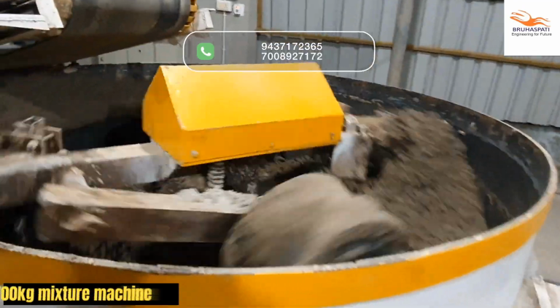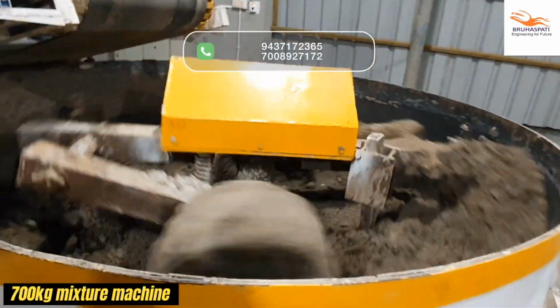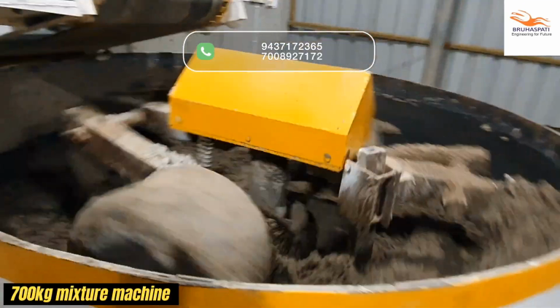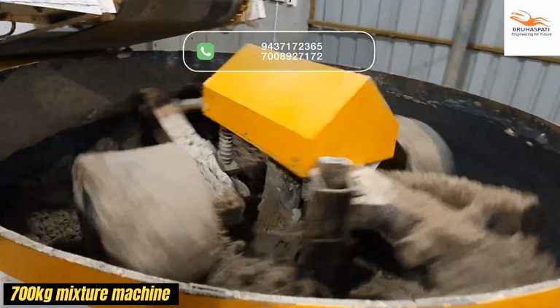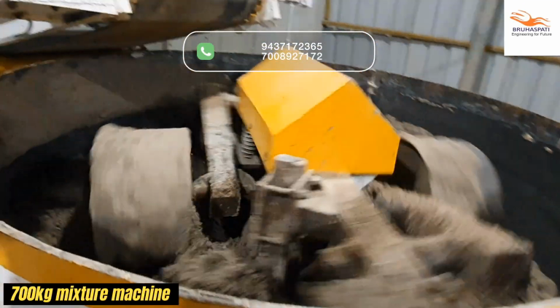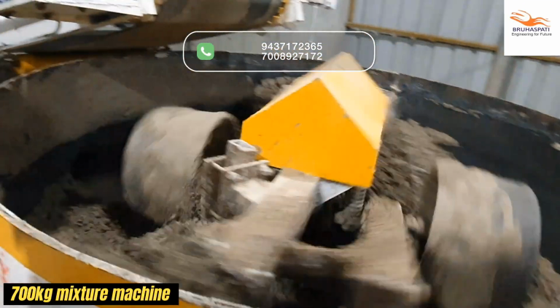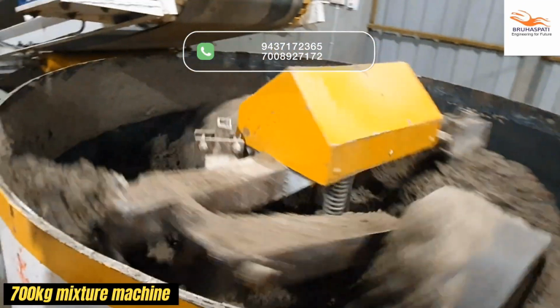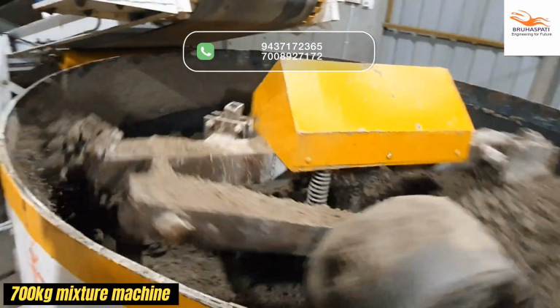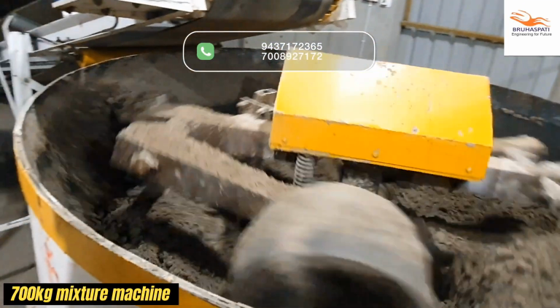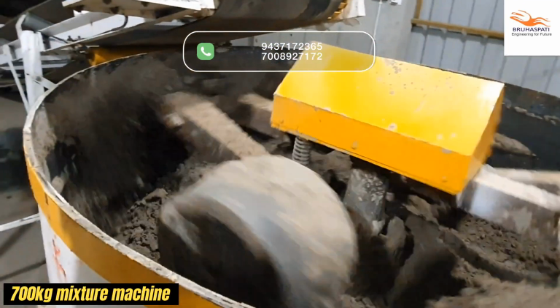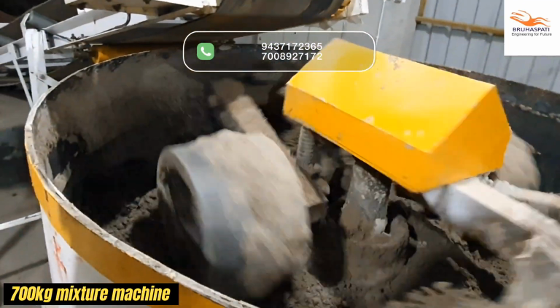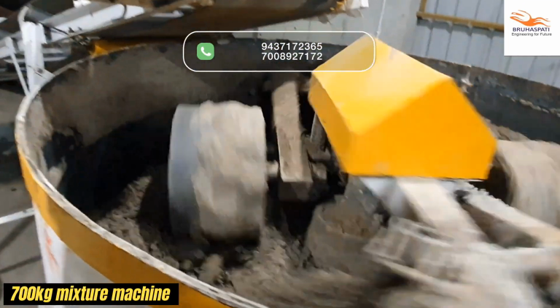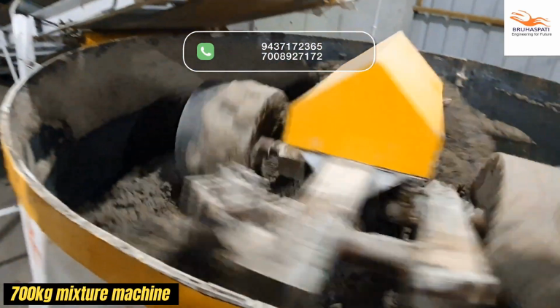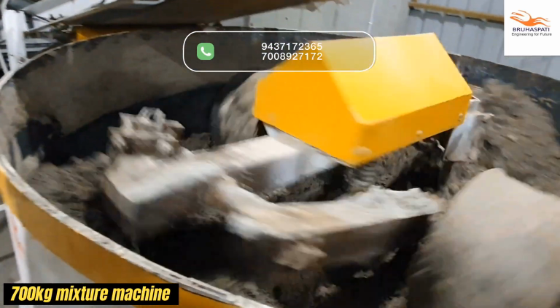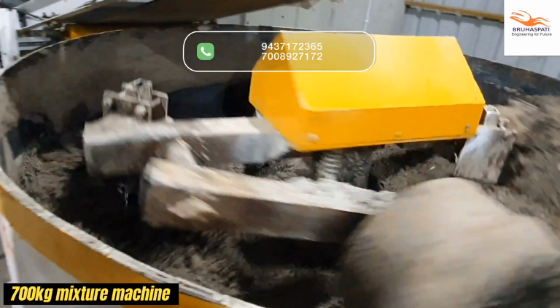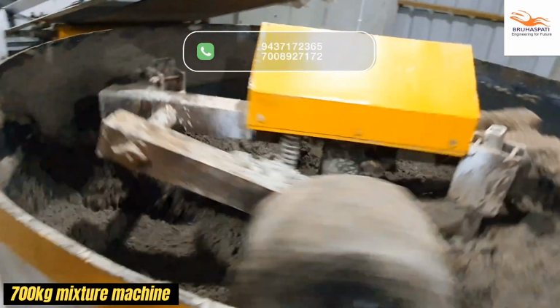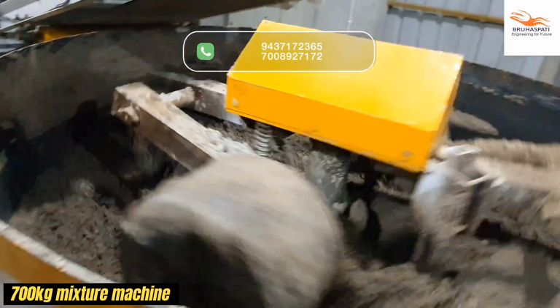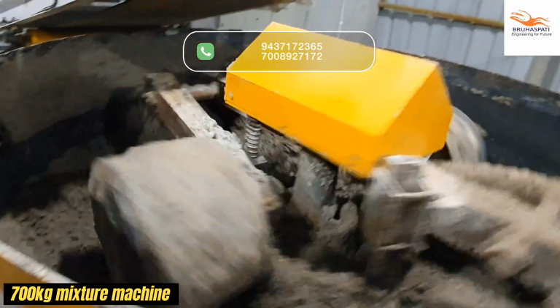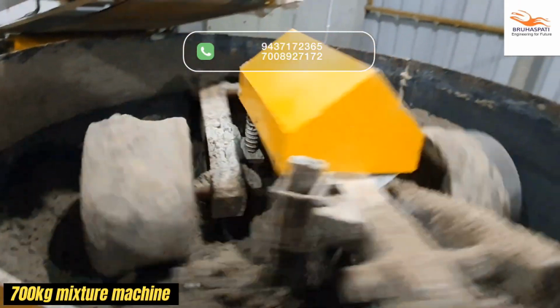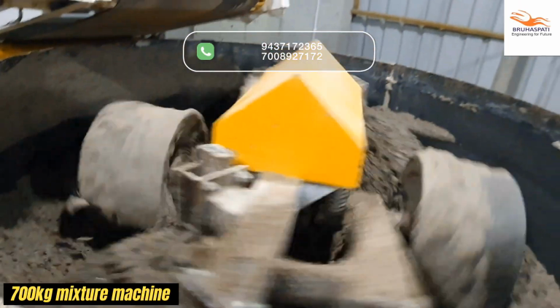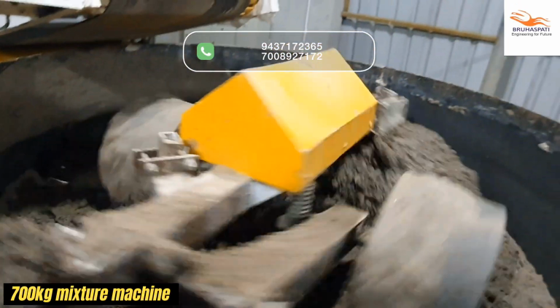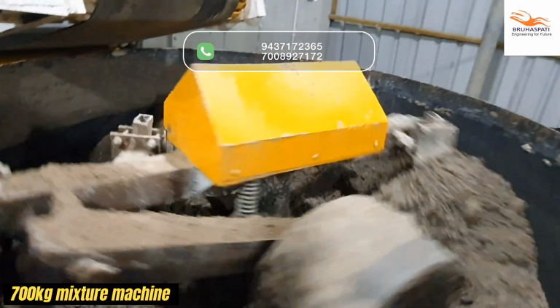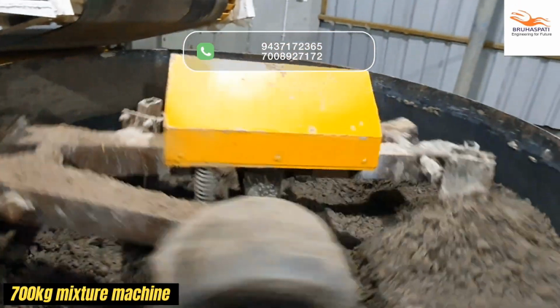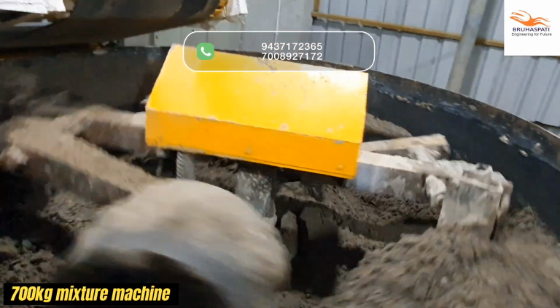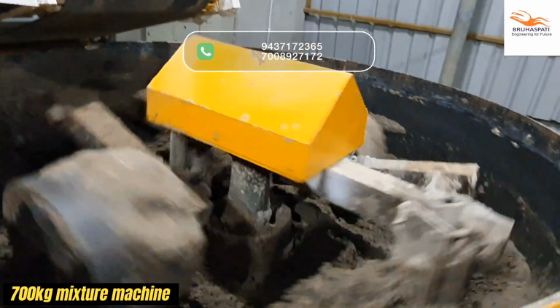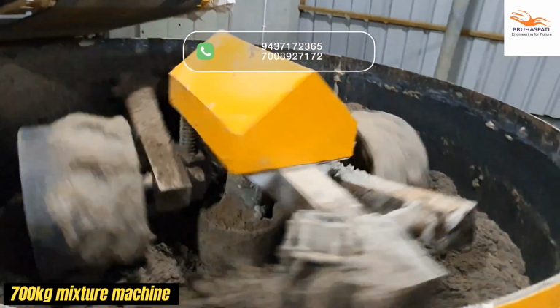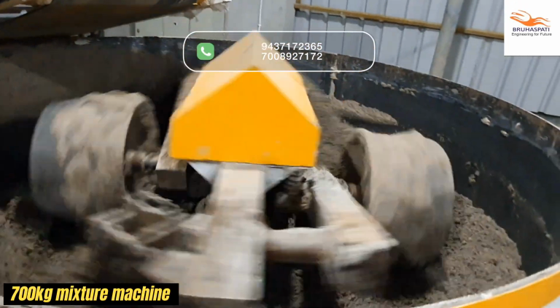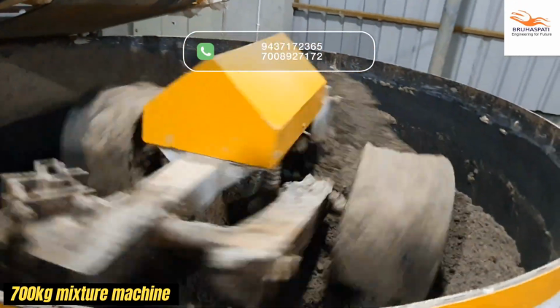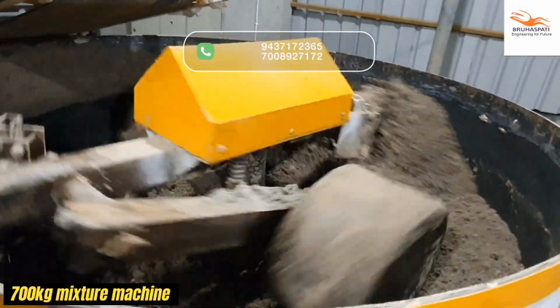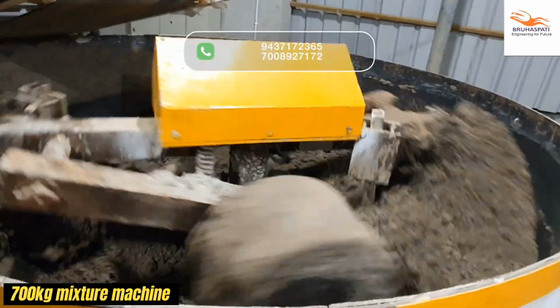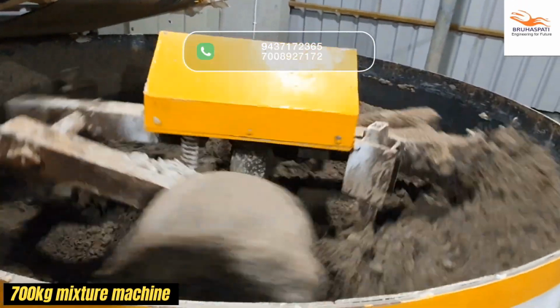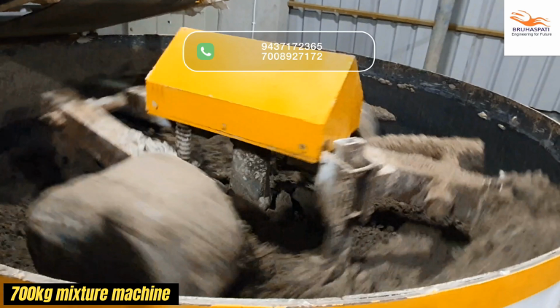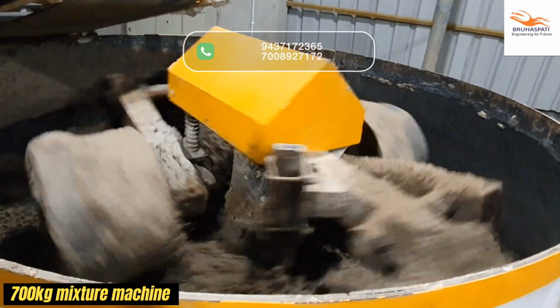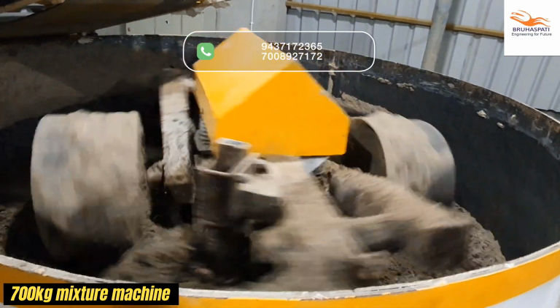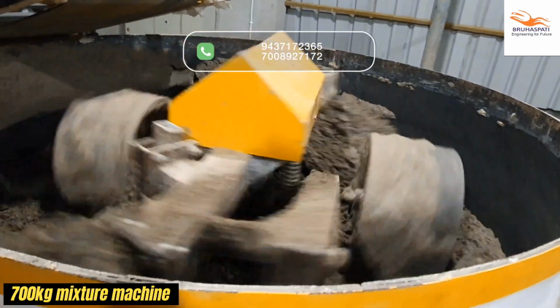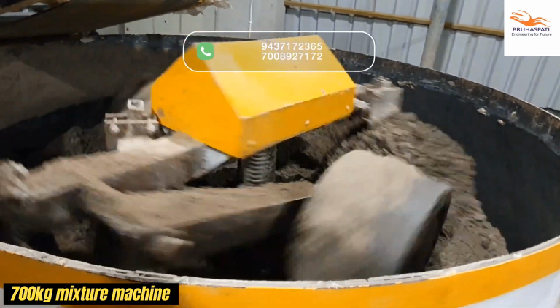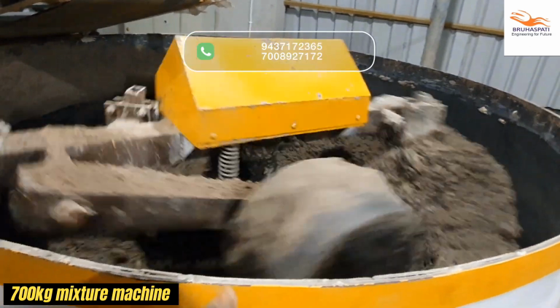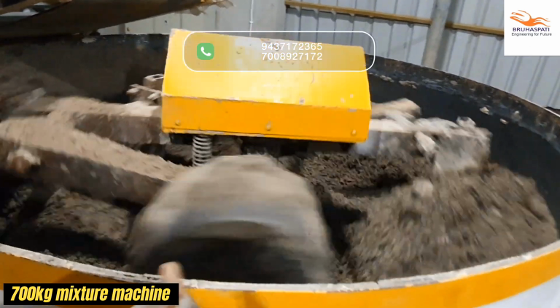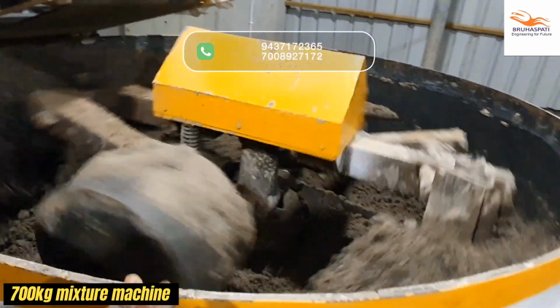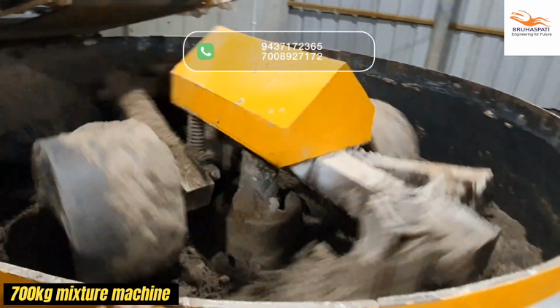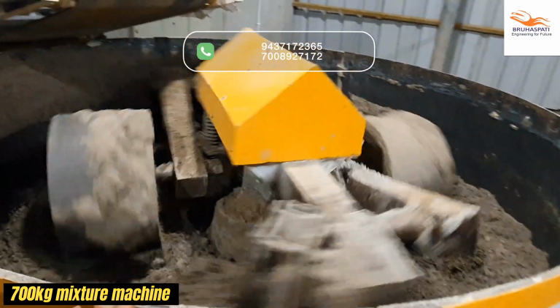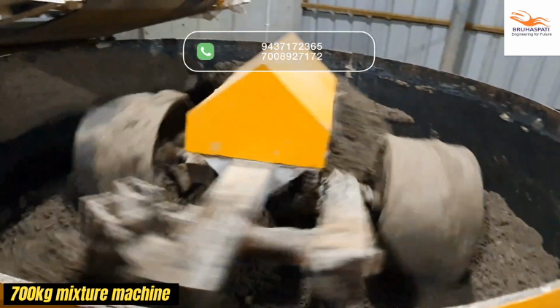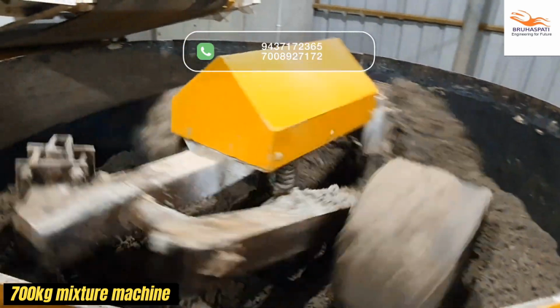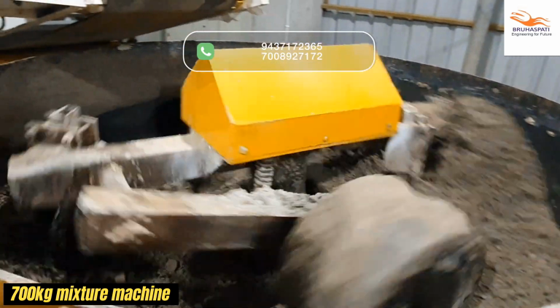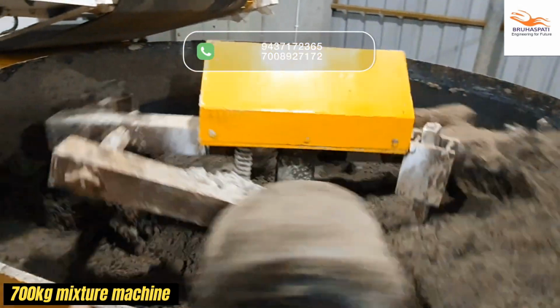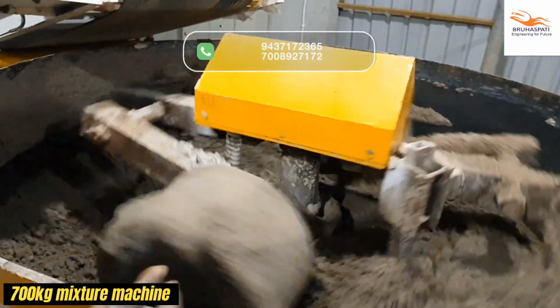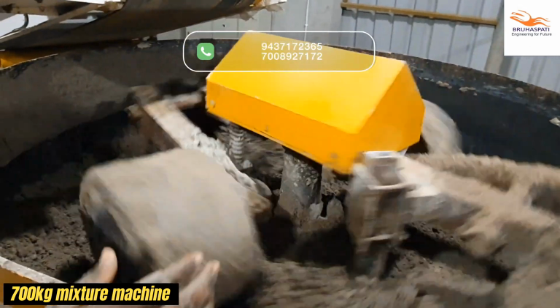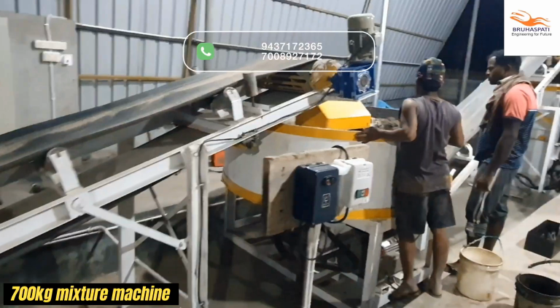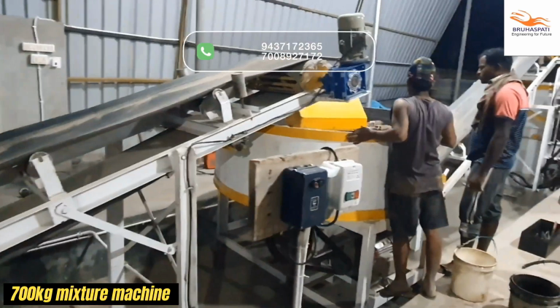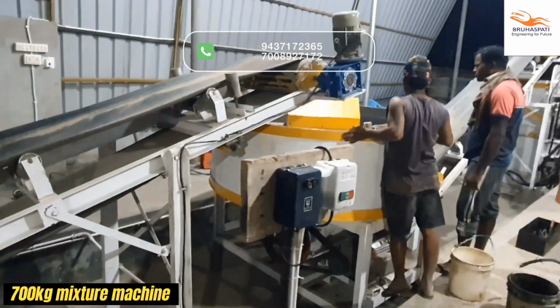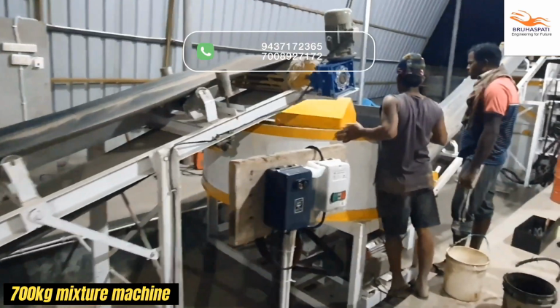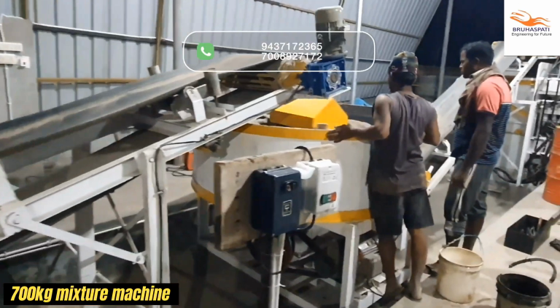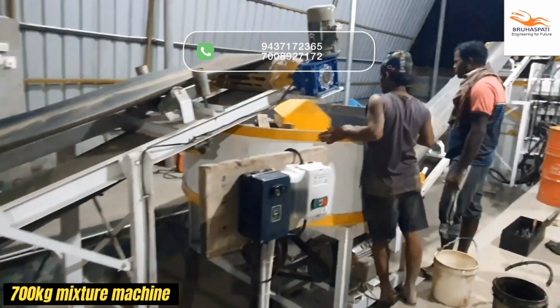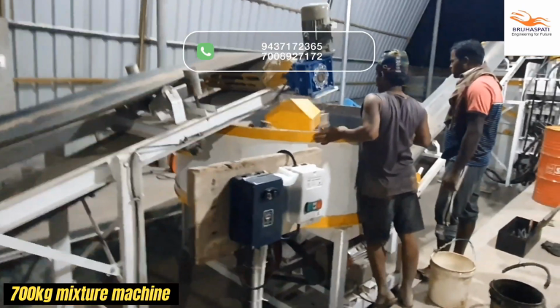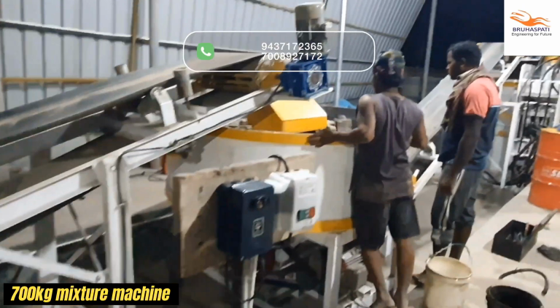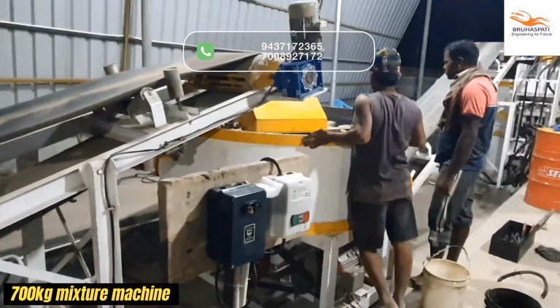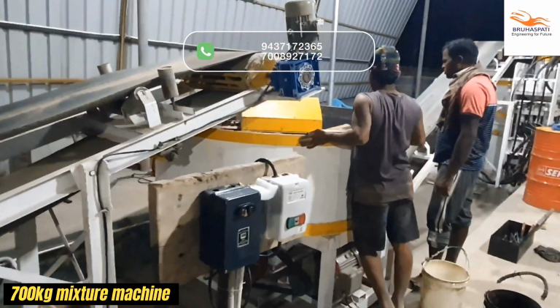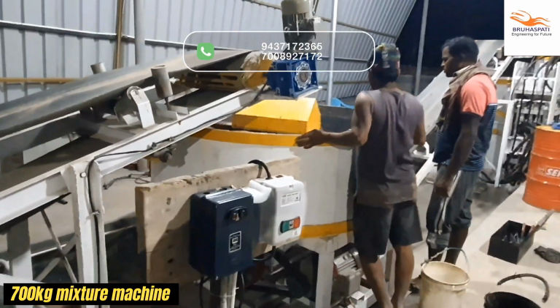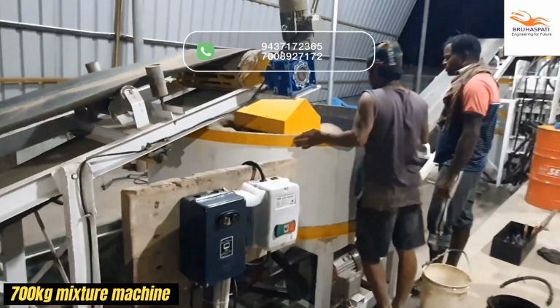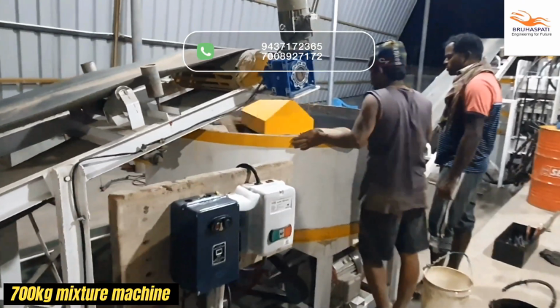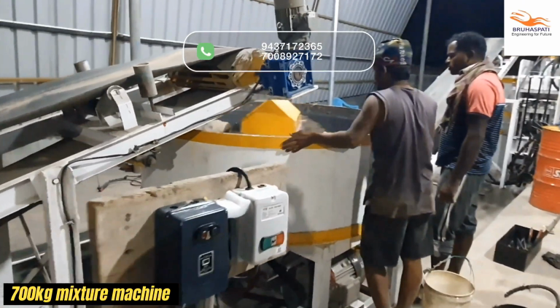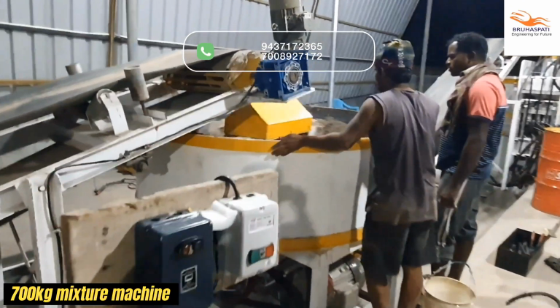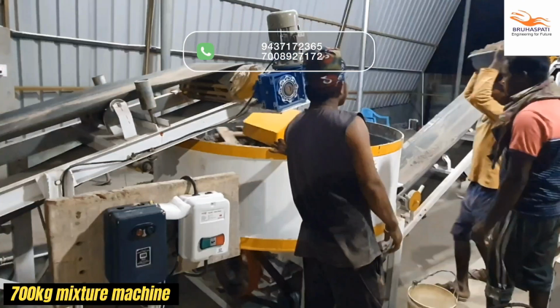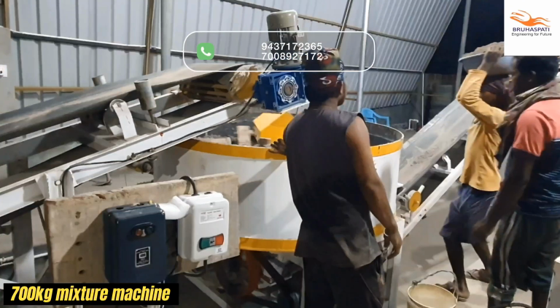Precision matters. Our 700kg Mixture Machine guarantees consistently high-quality bricks with every batch.